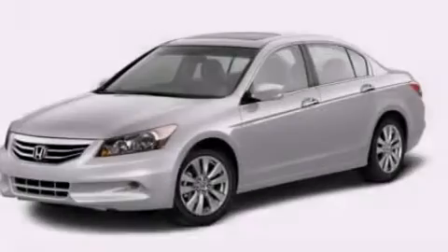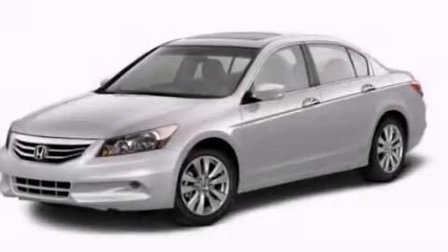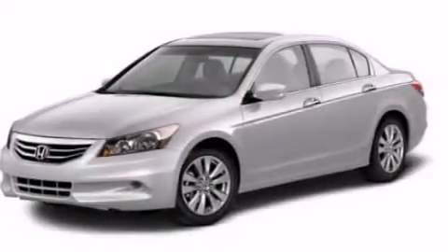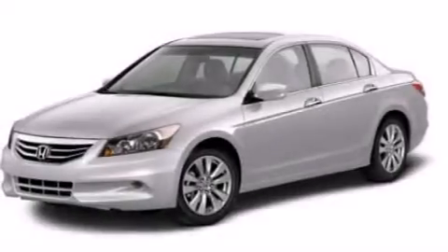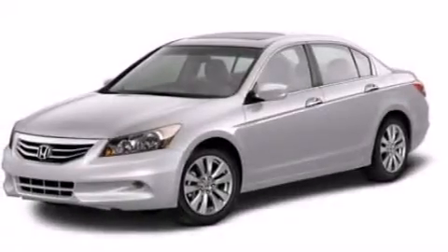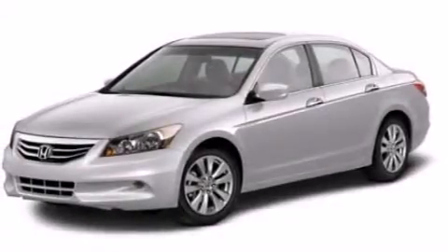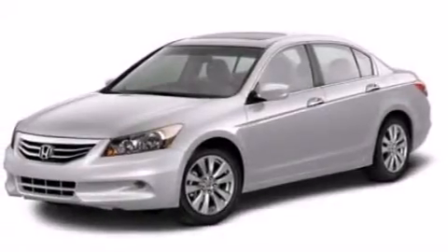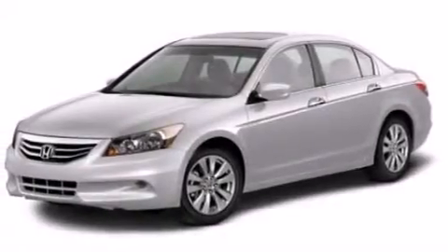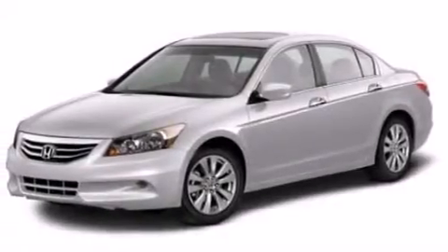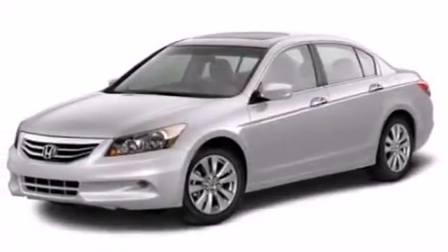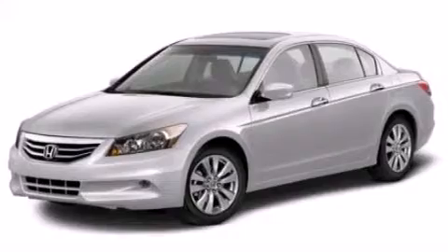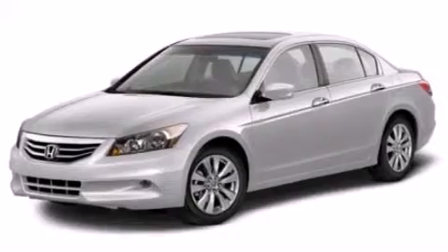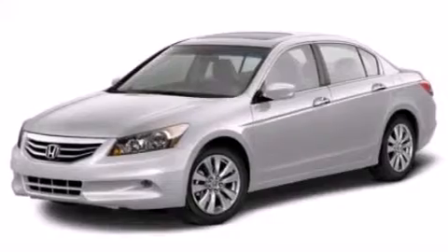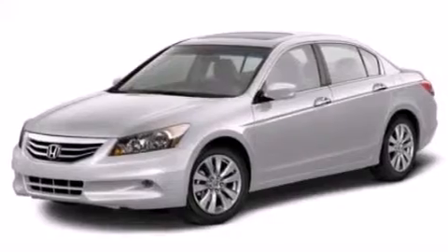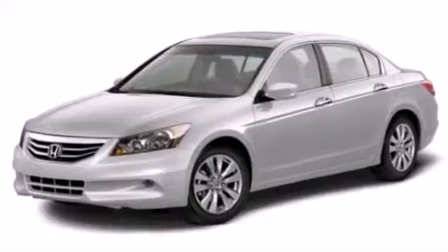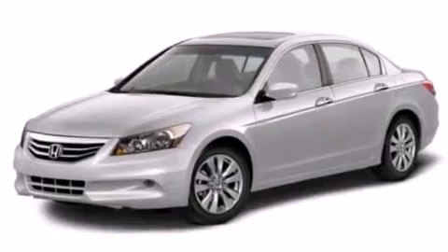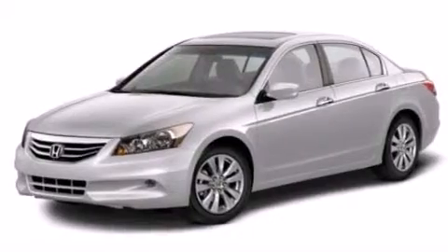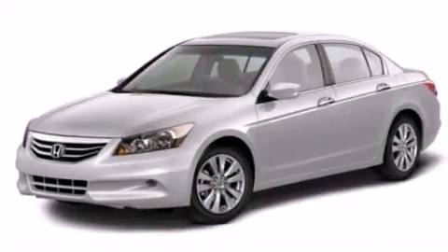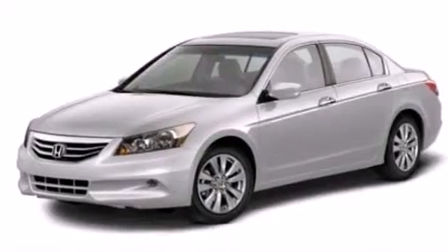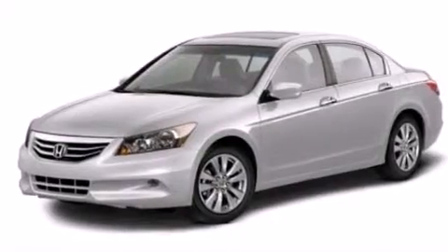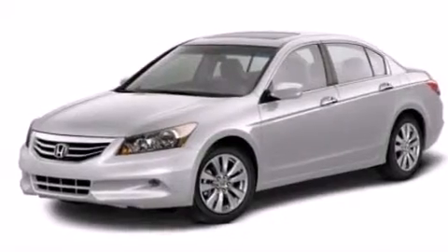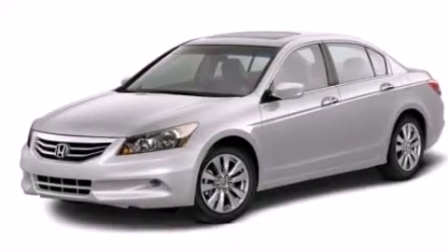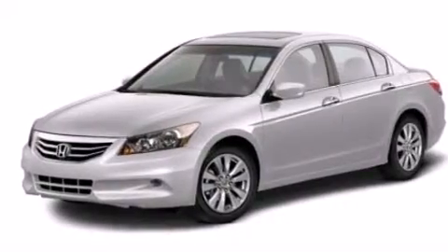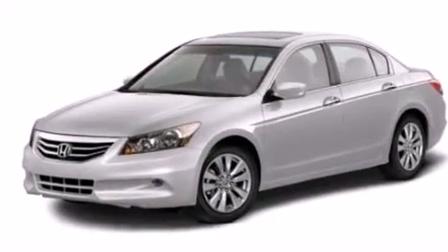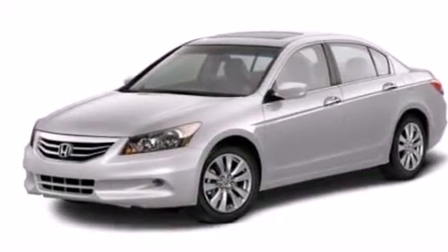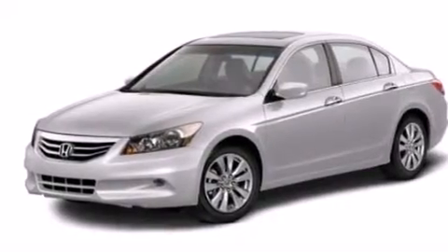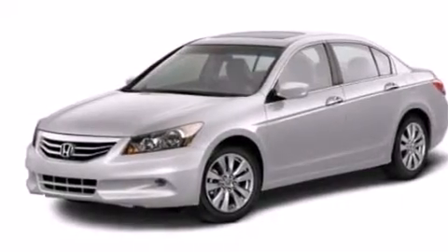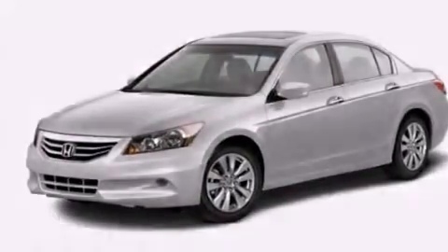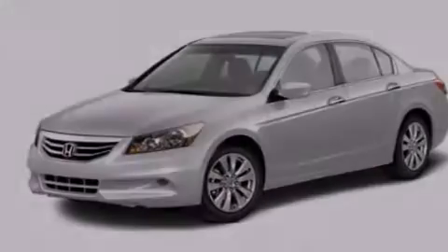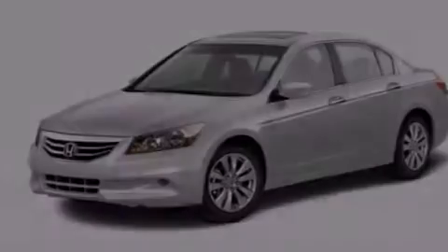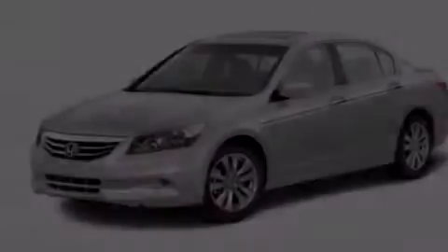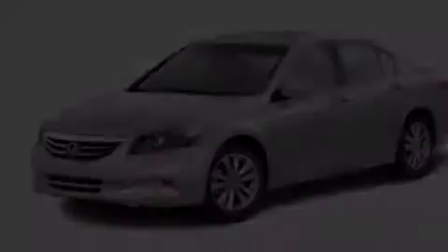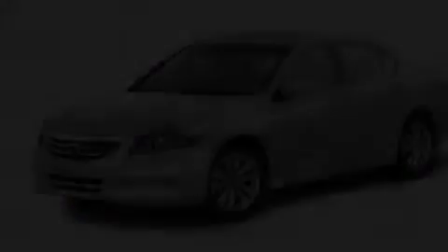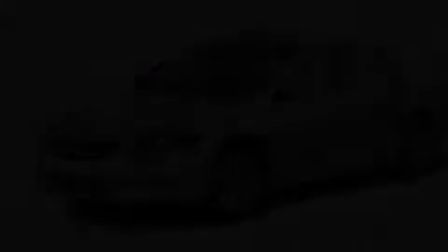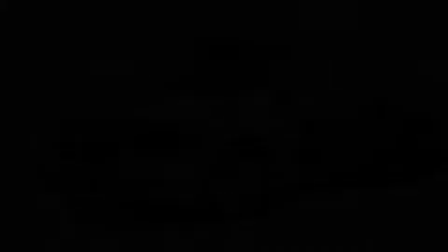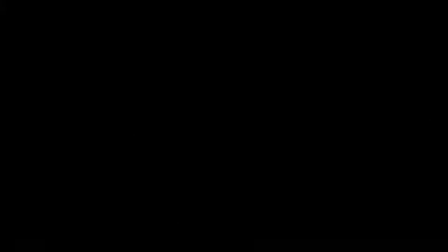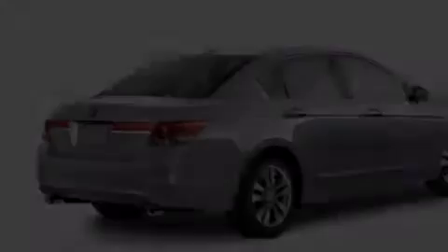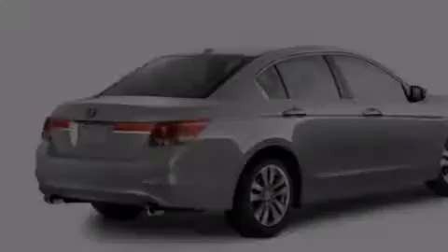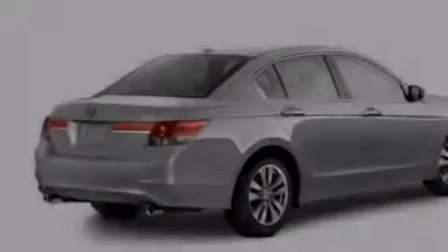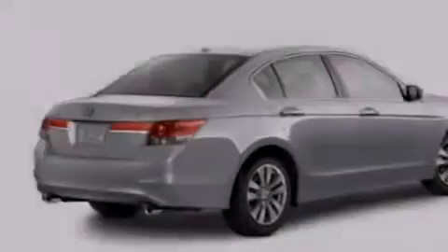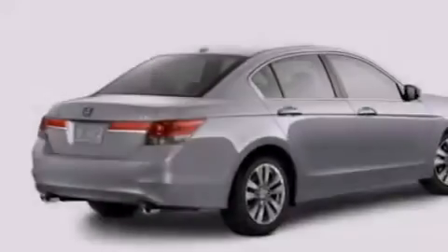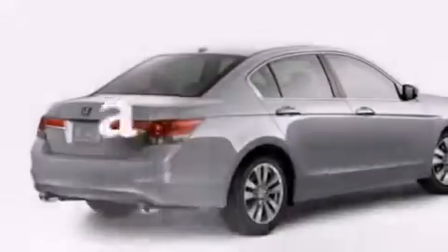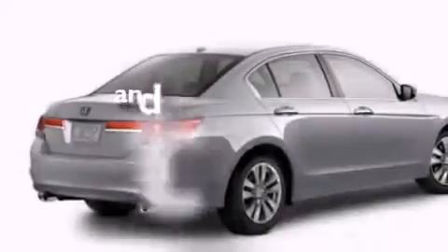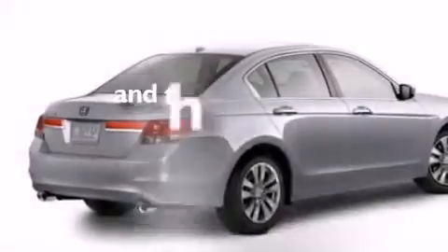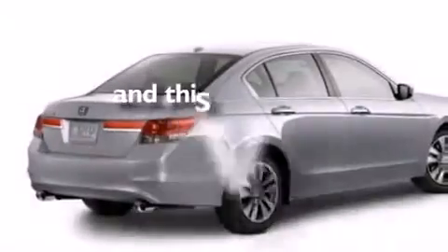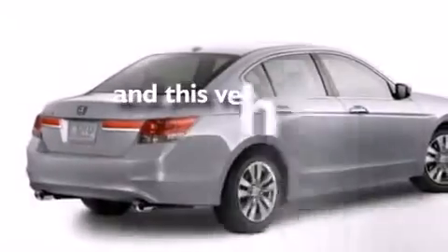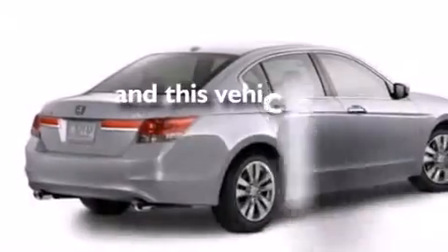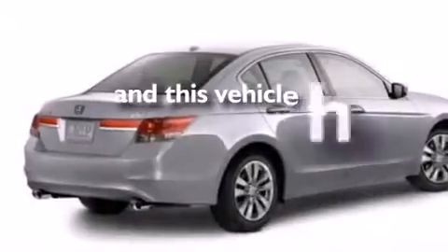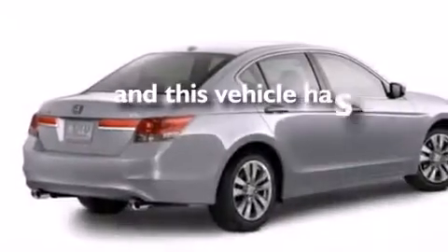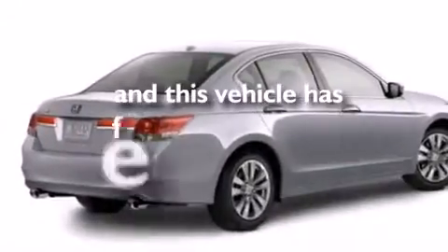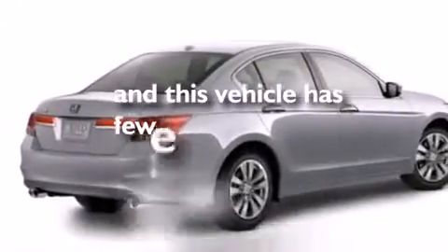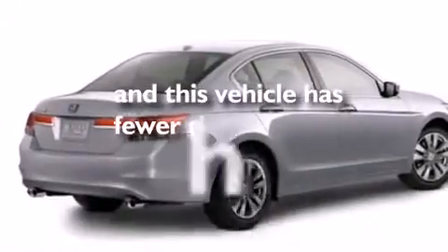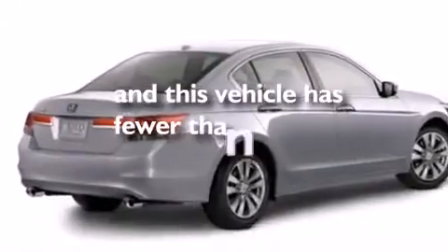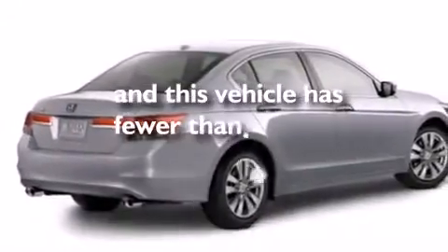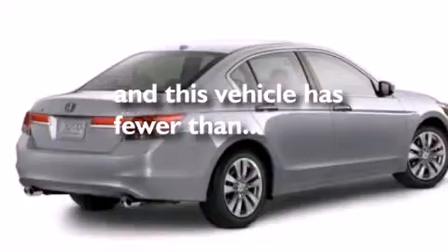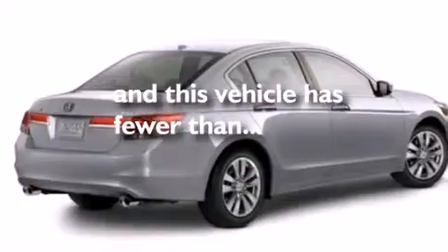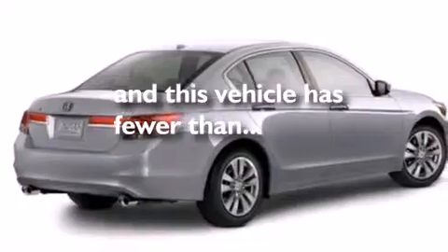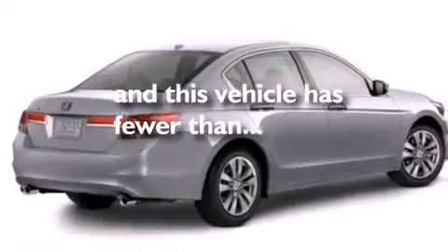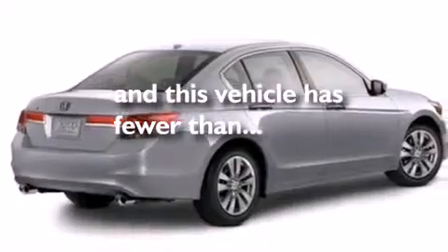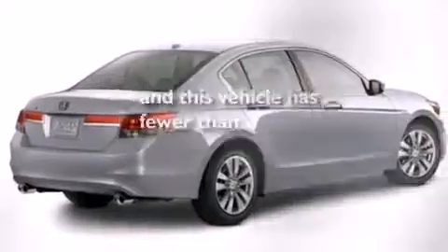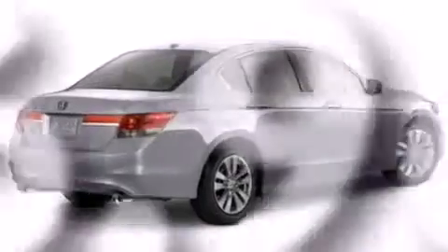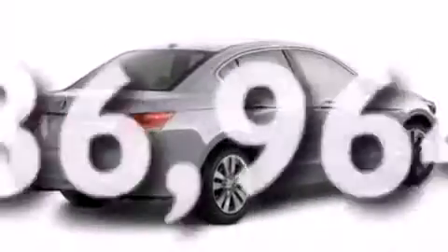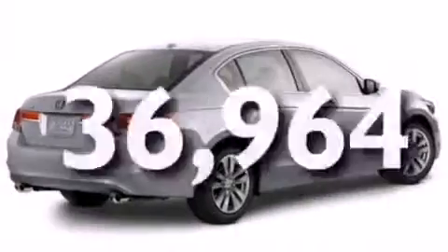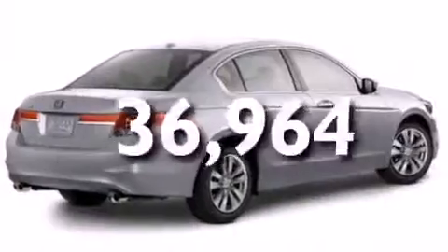Air conditioning, a folding rear seat, full-power accessories, and this vehicle has less than 37,000 miles.